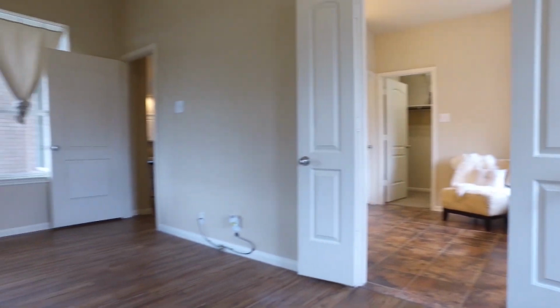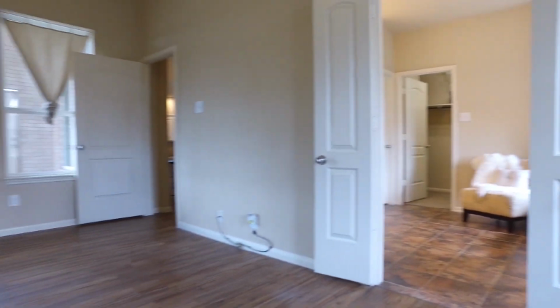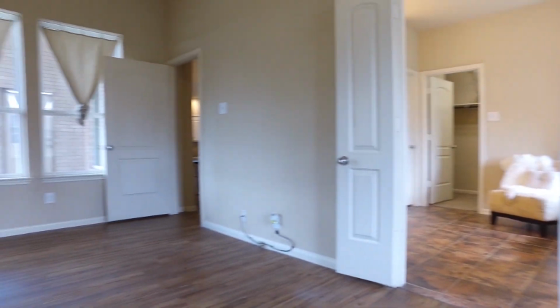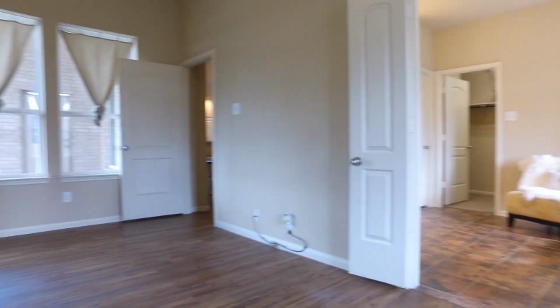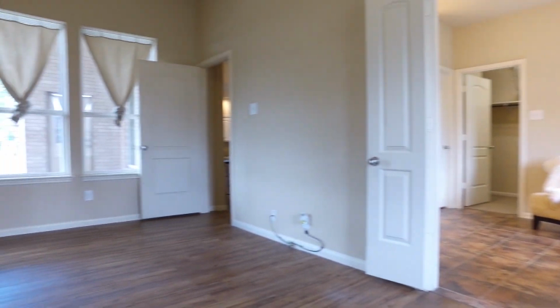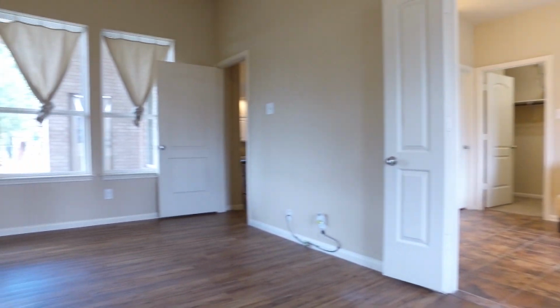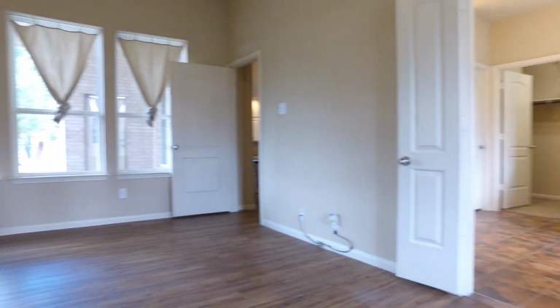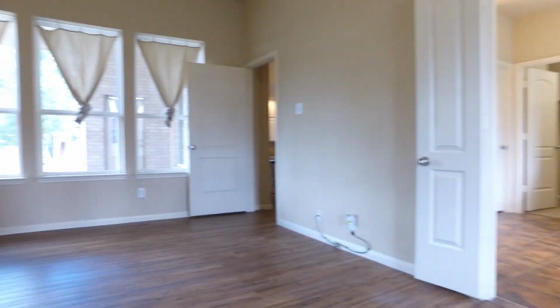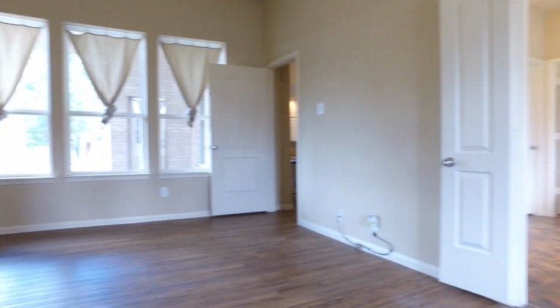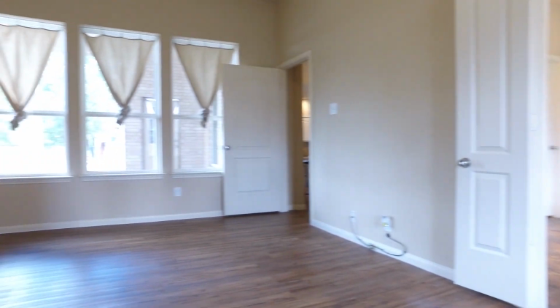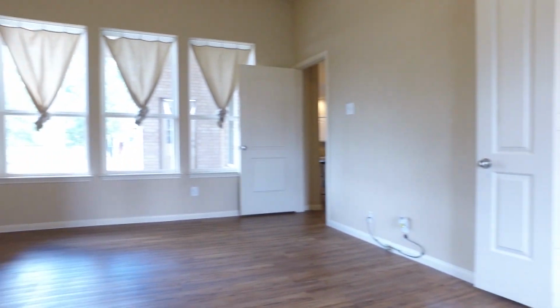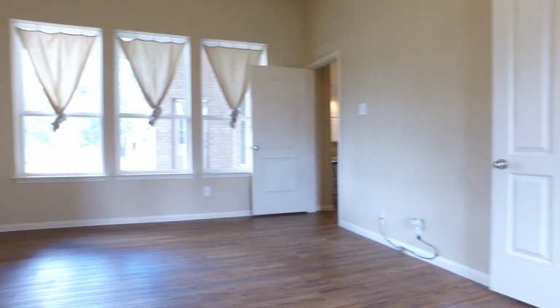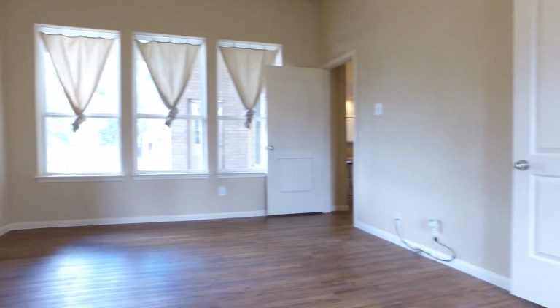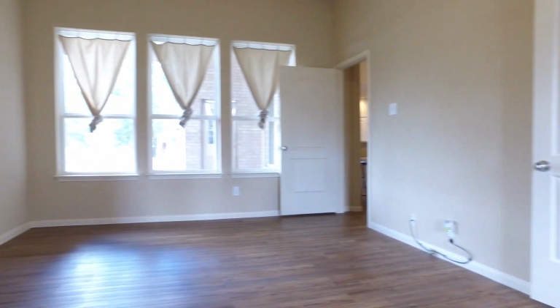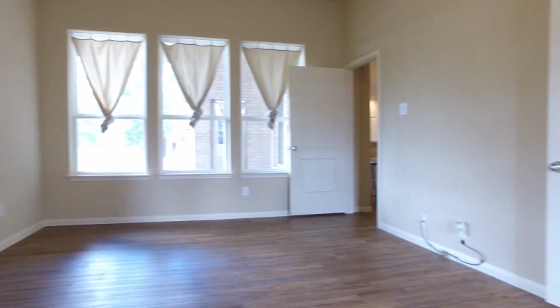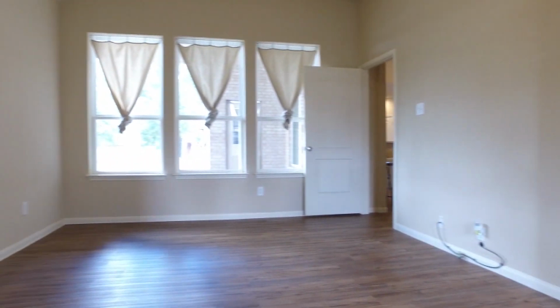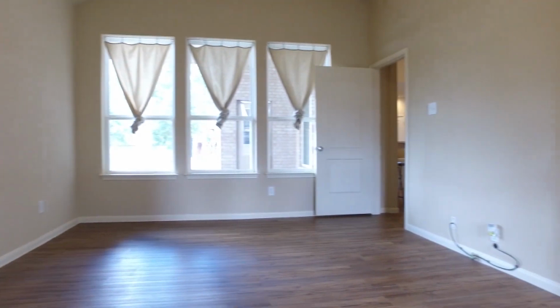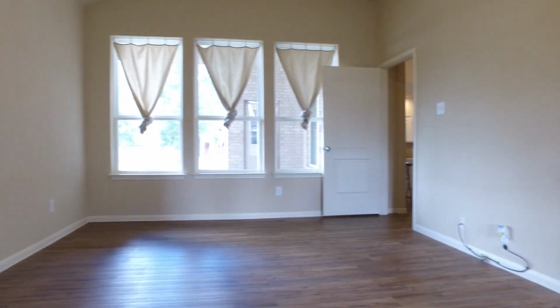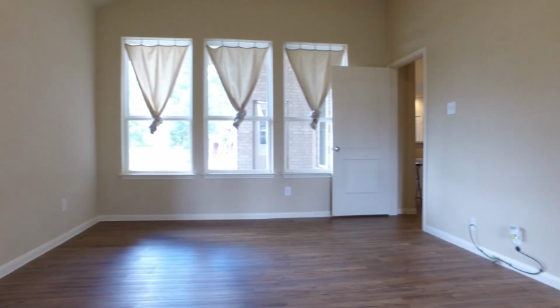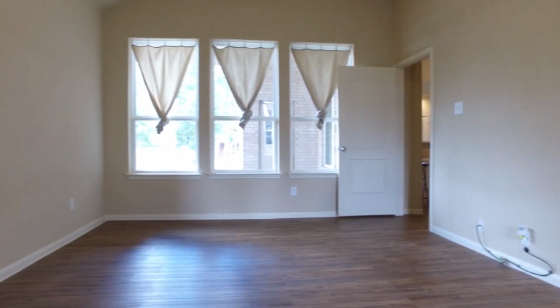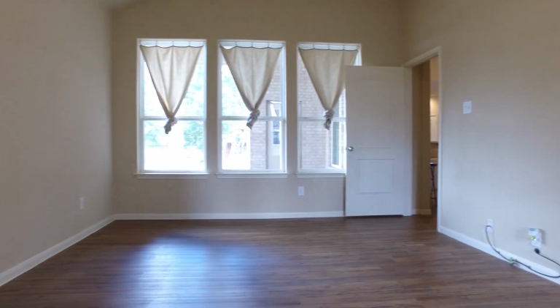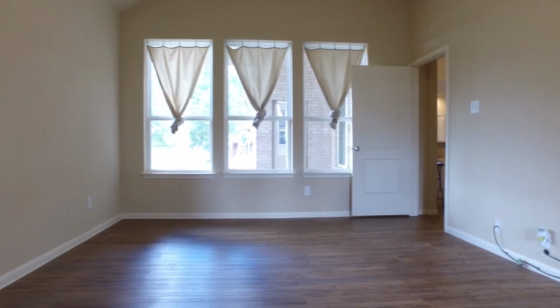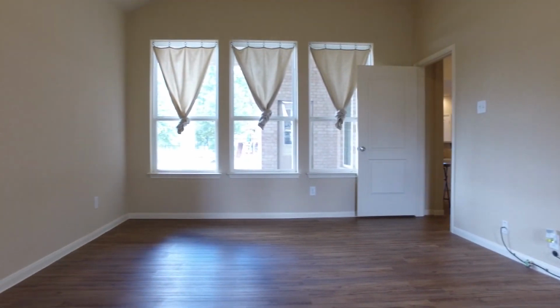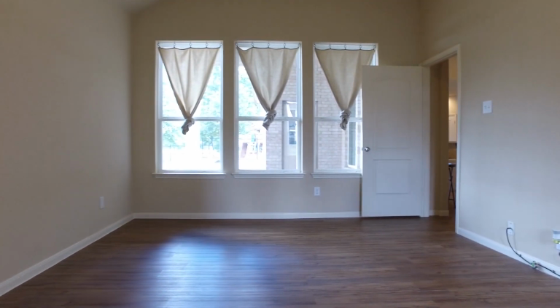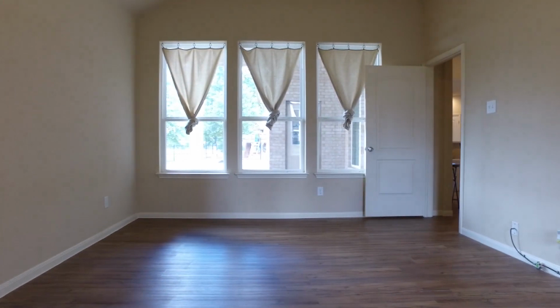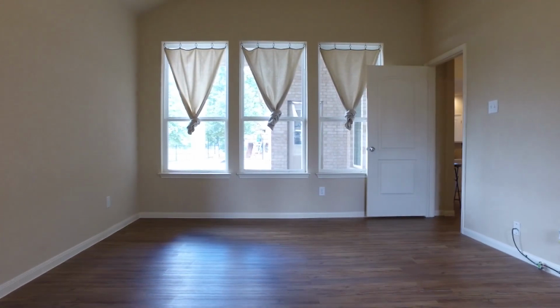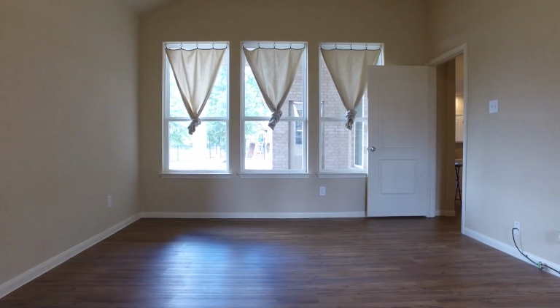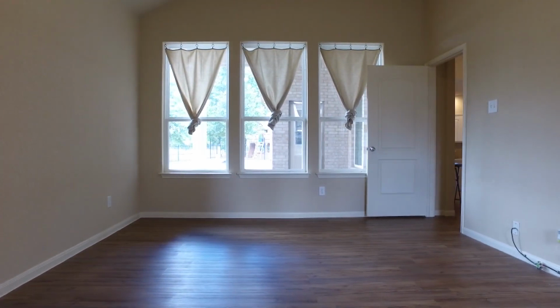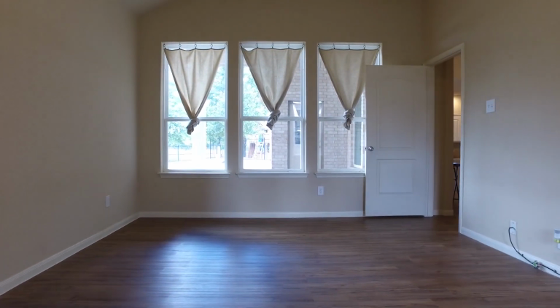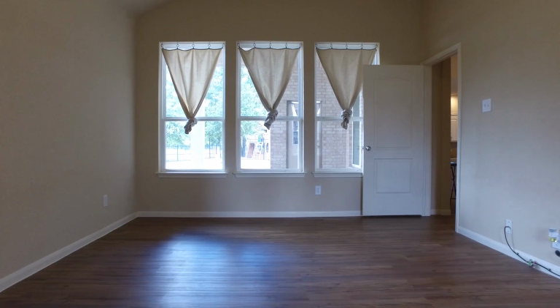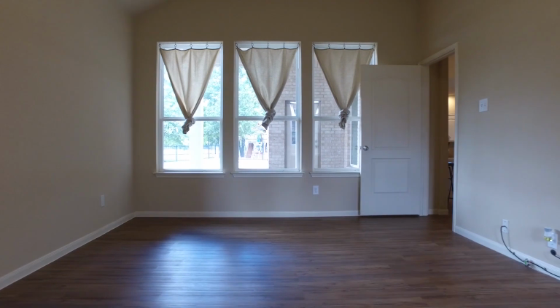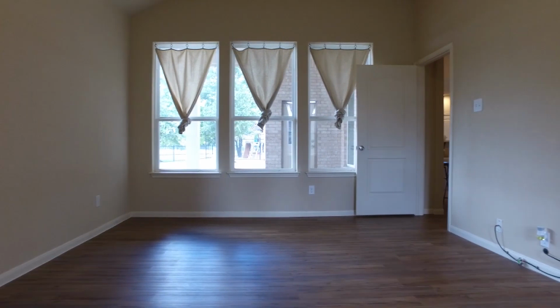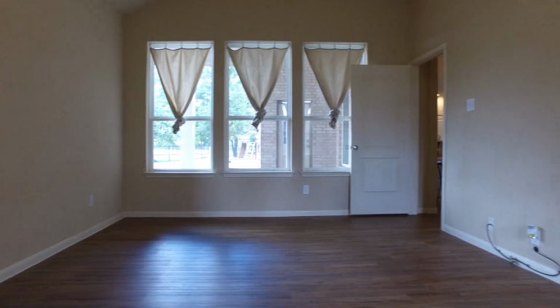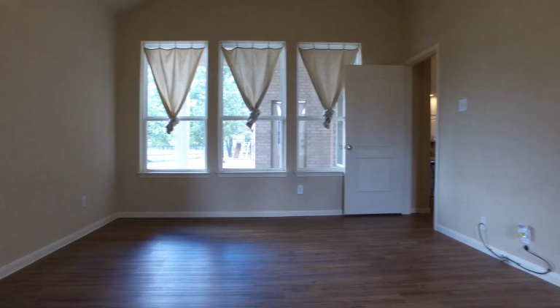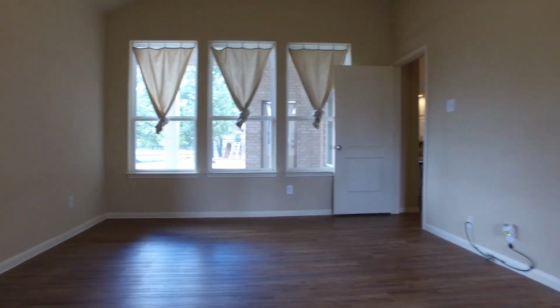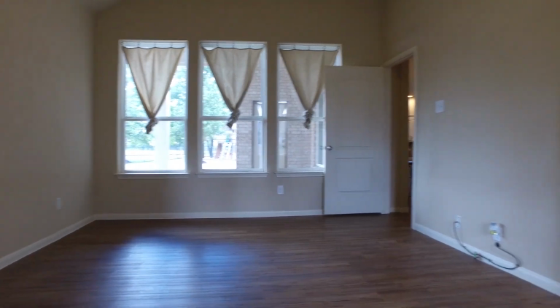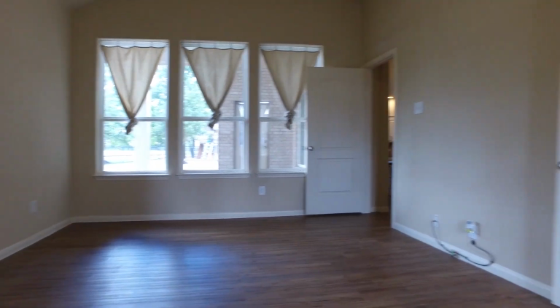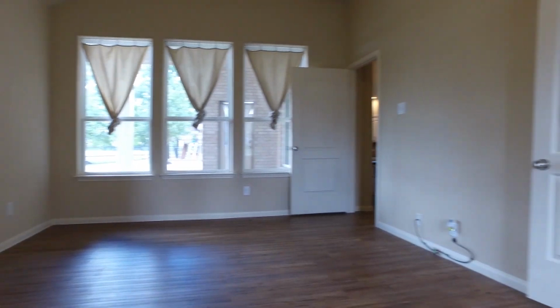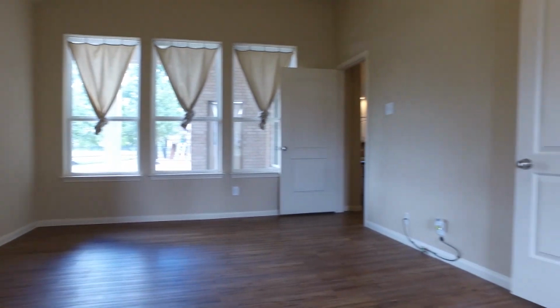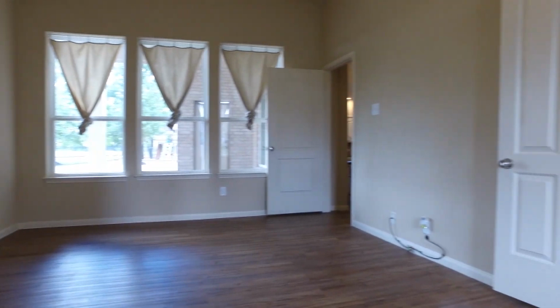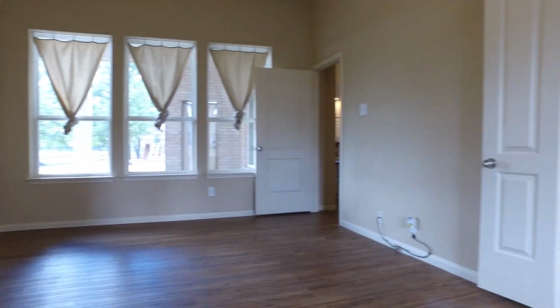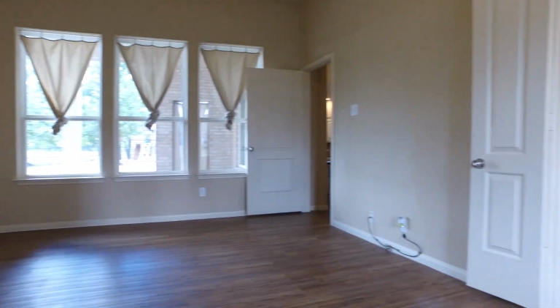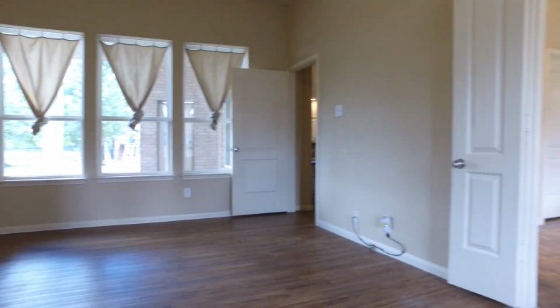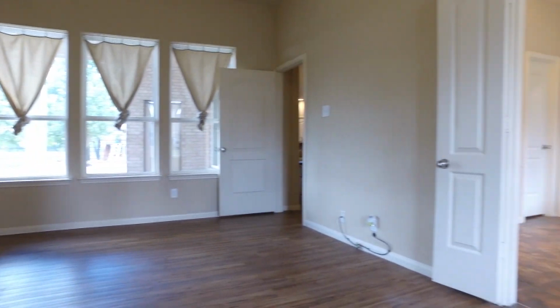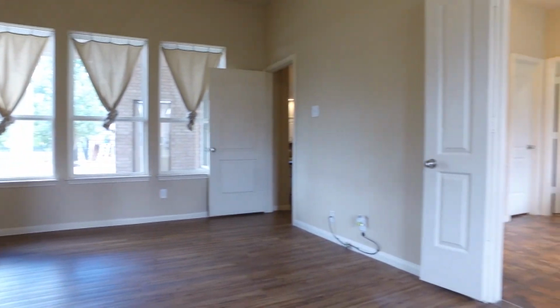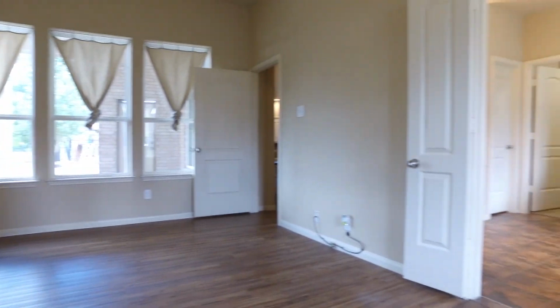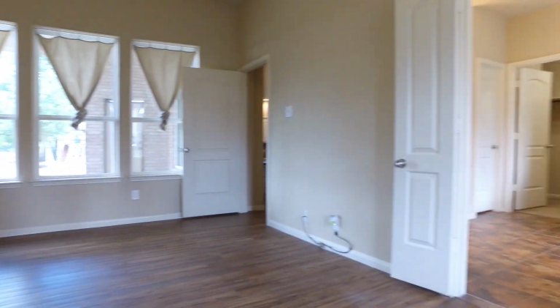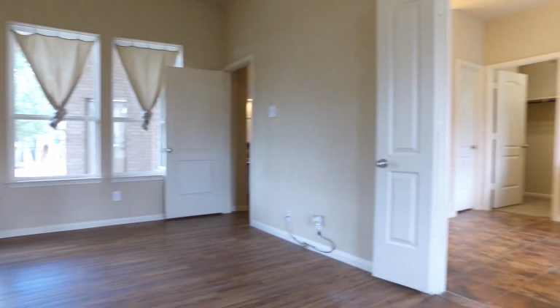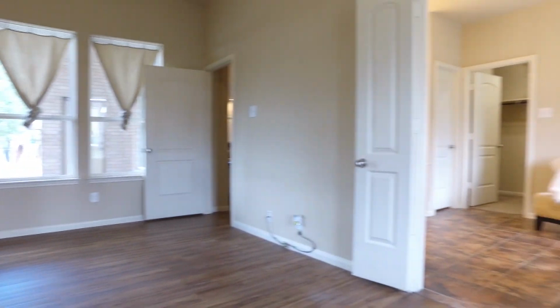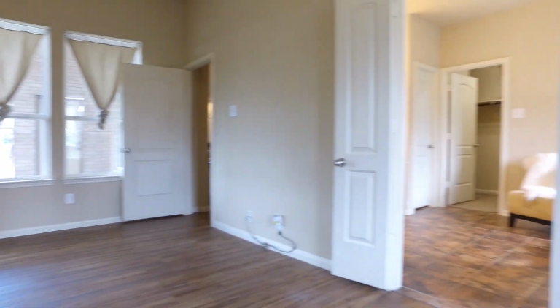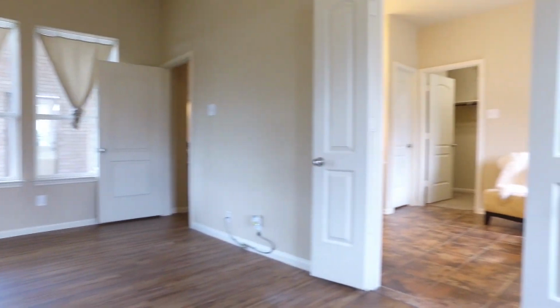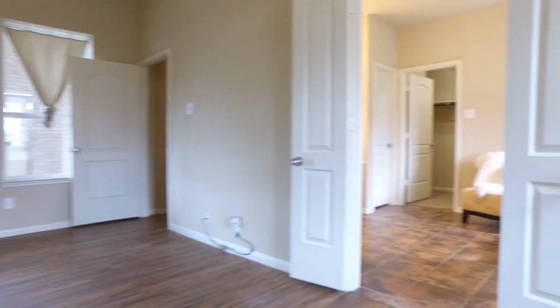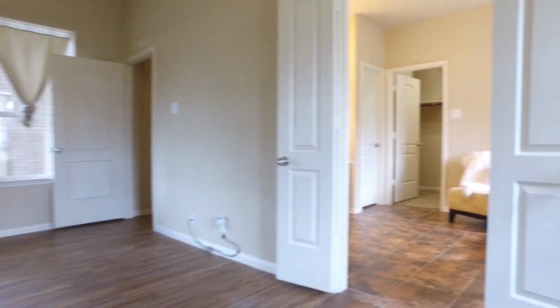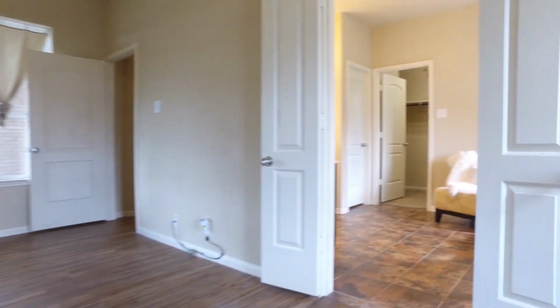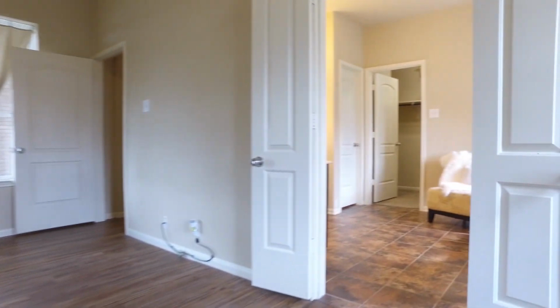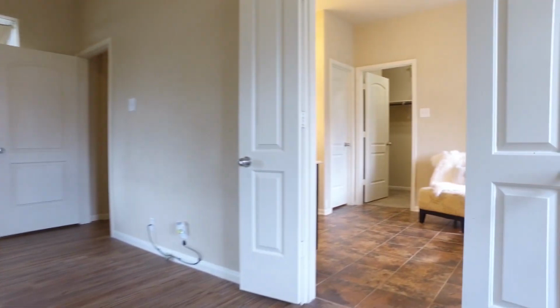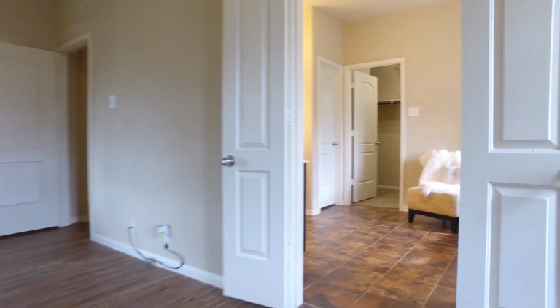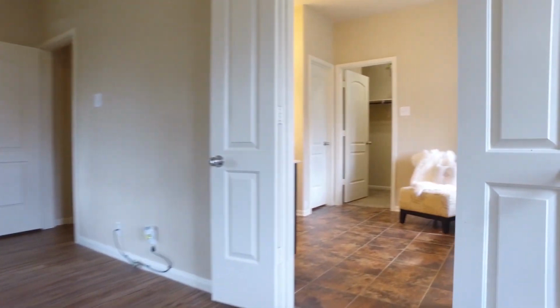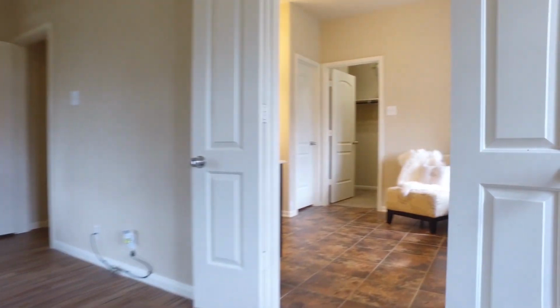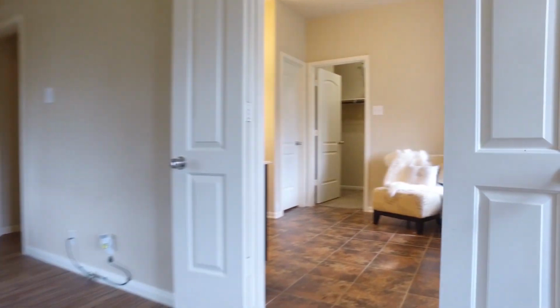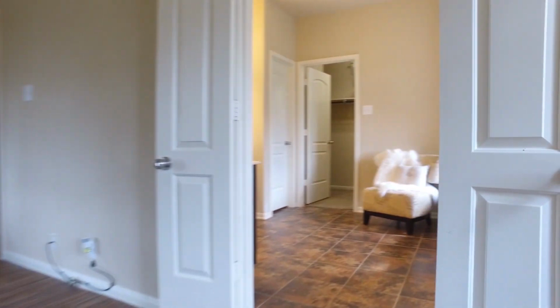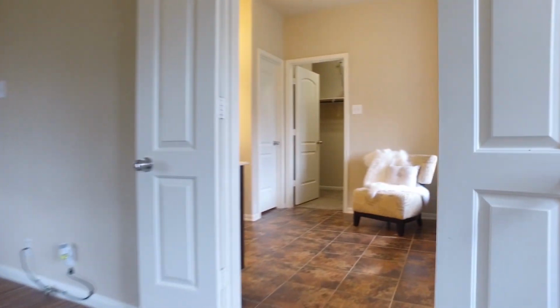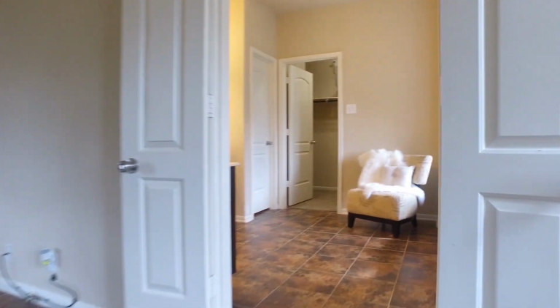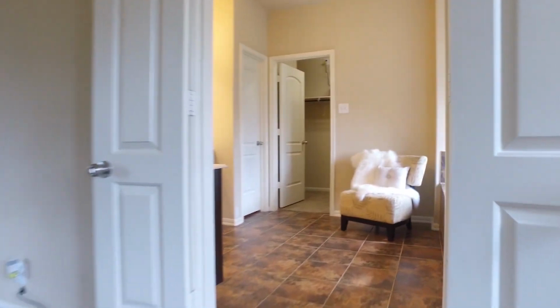Make sure you contact the listing agent right away so you can be the first to make an offer on this incredible home.